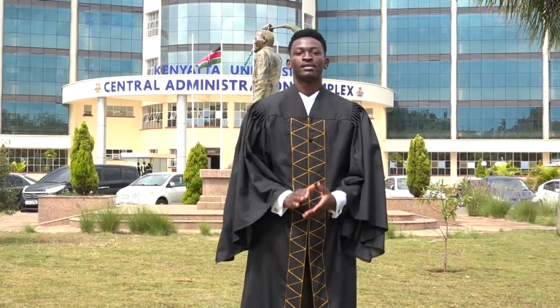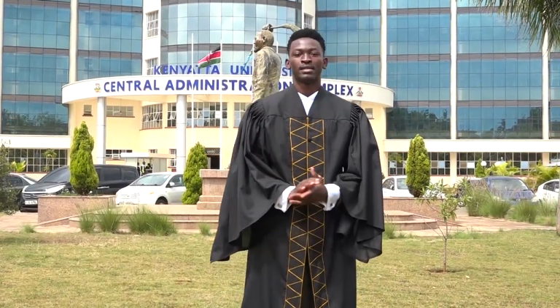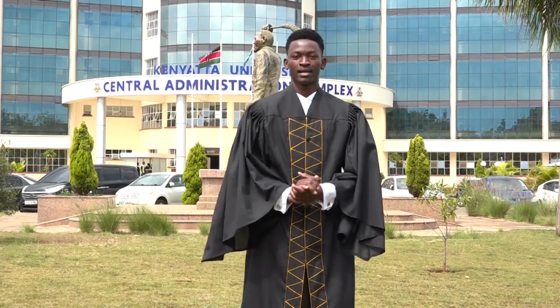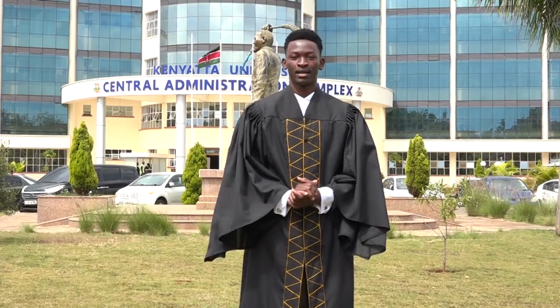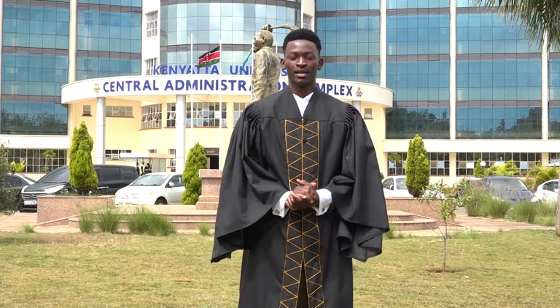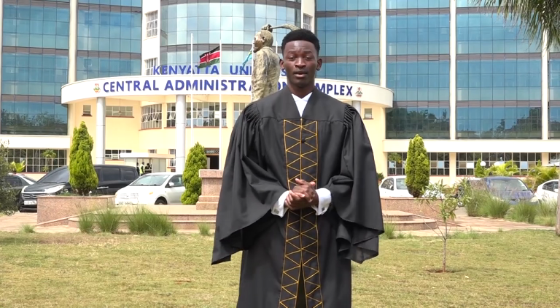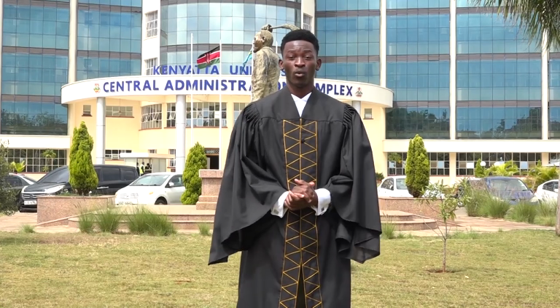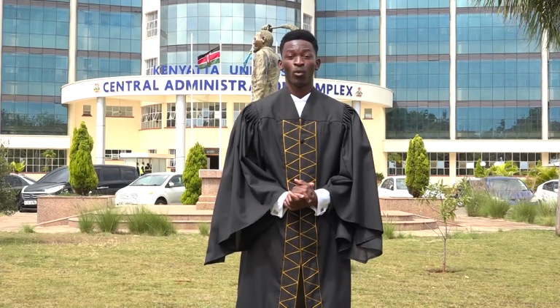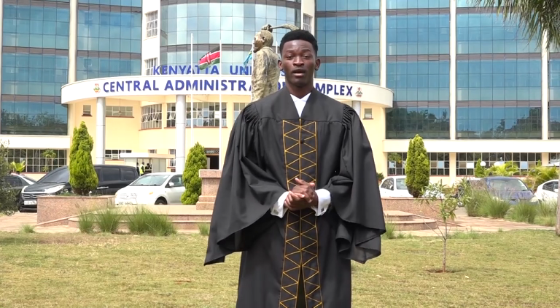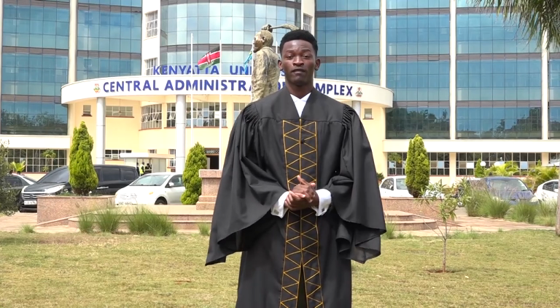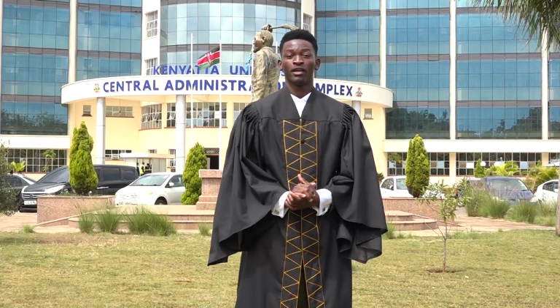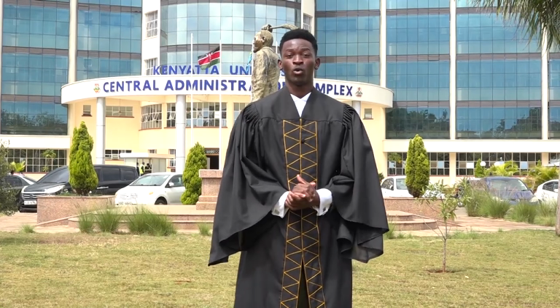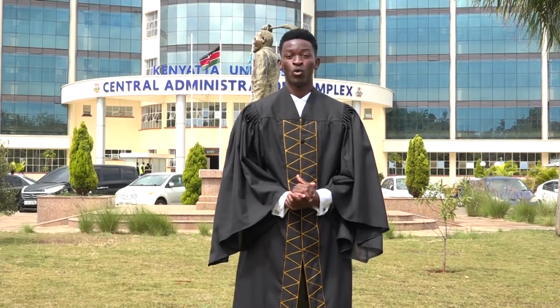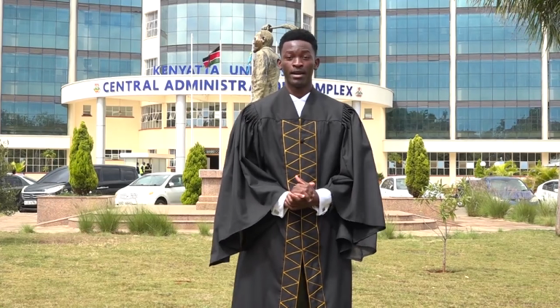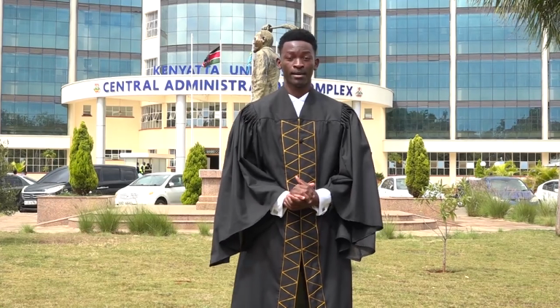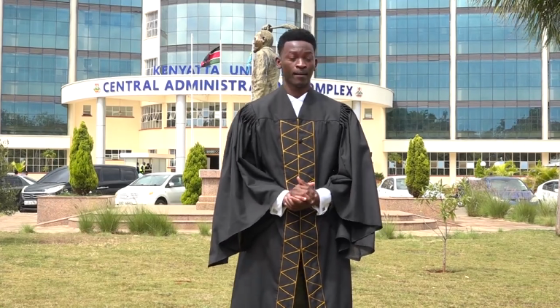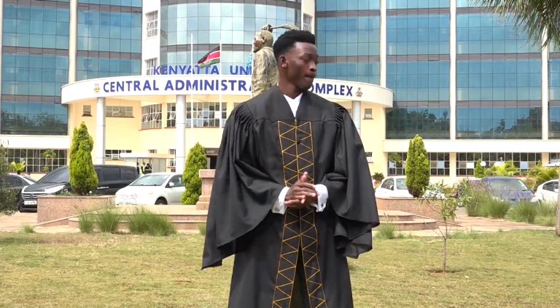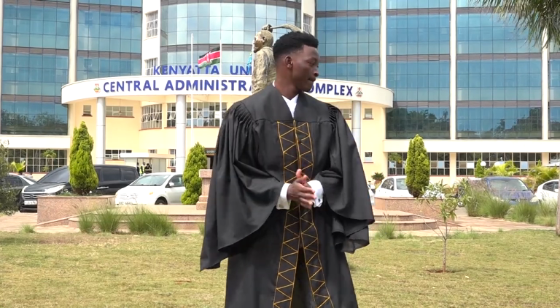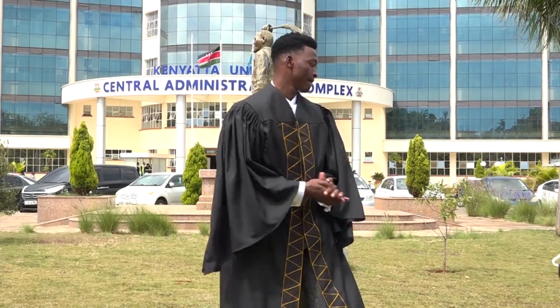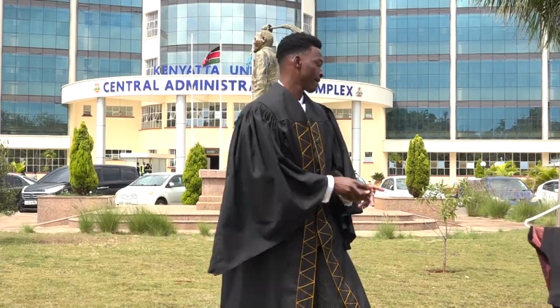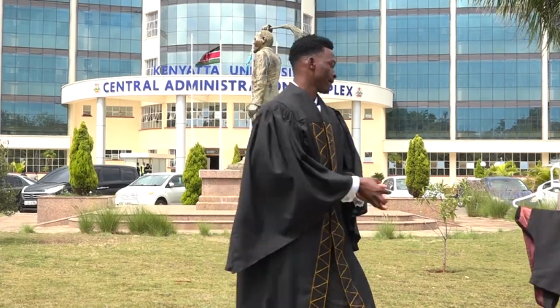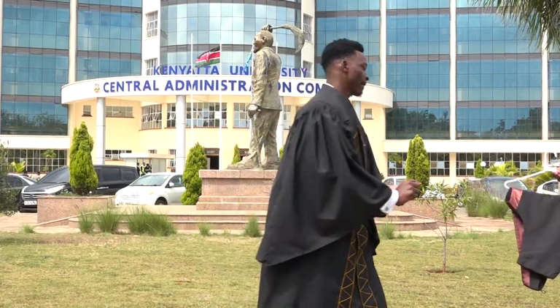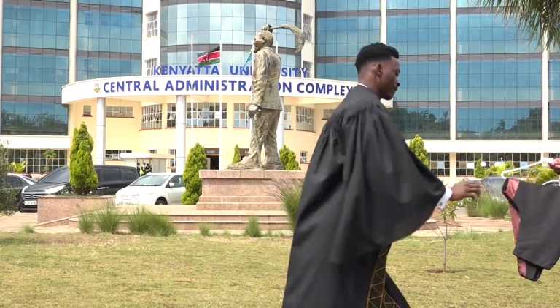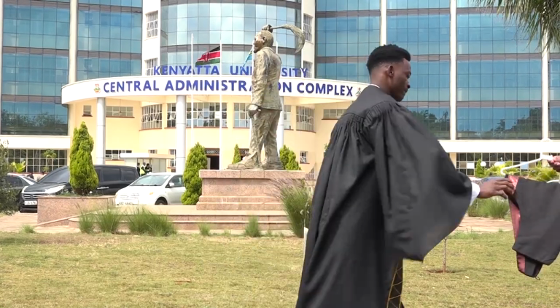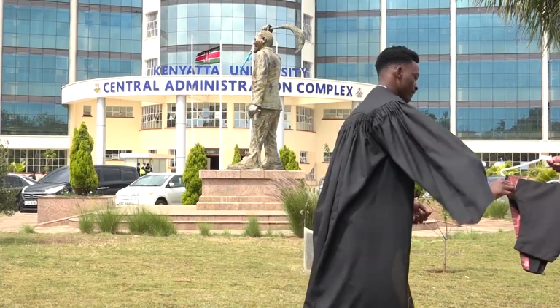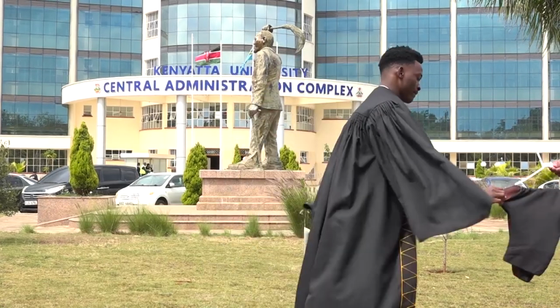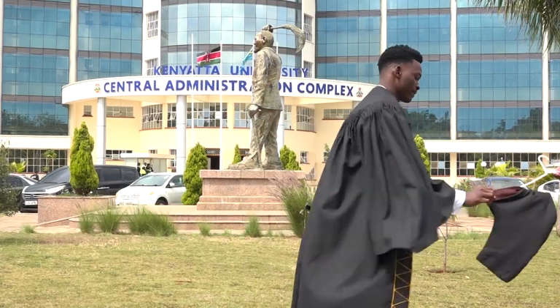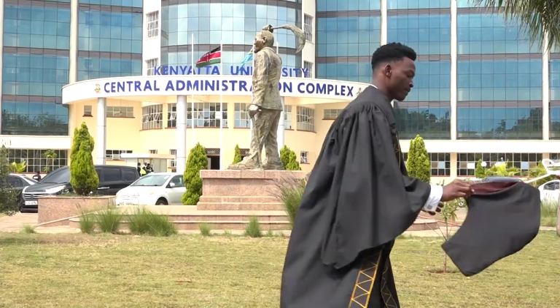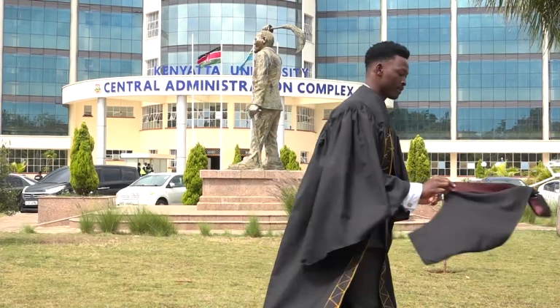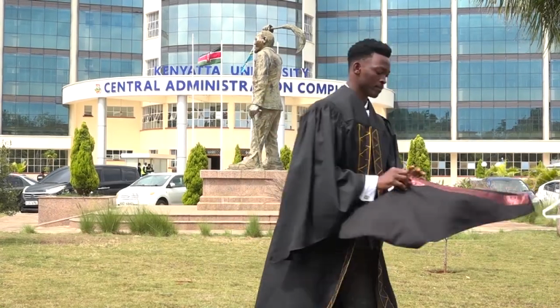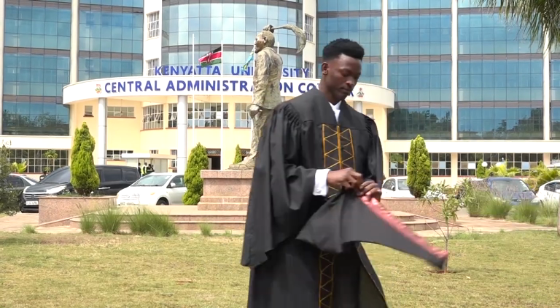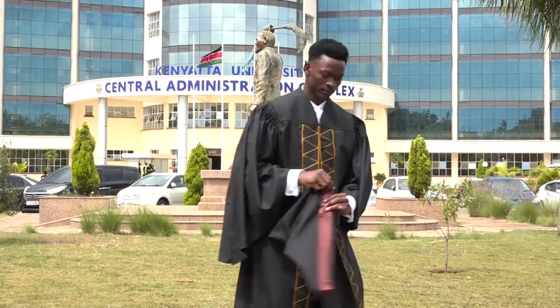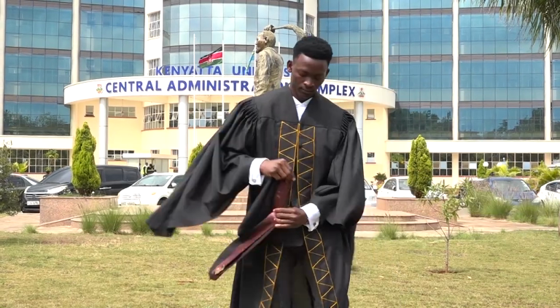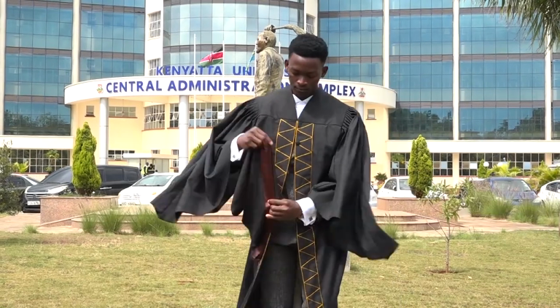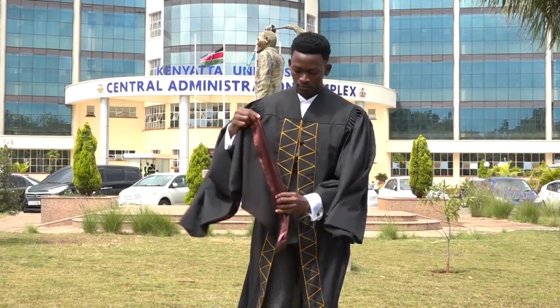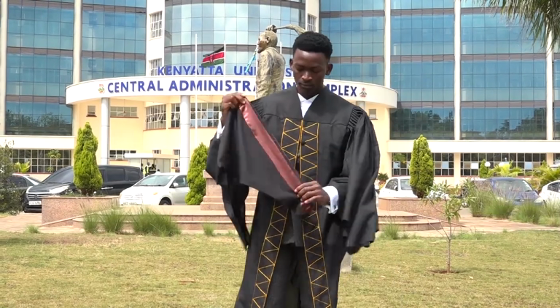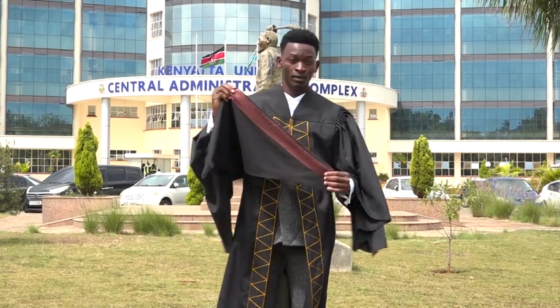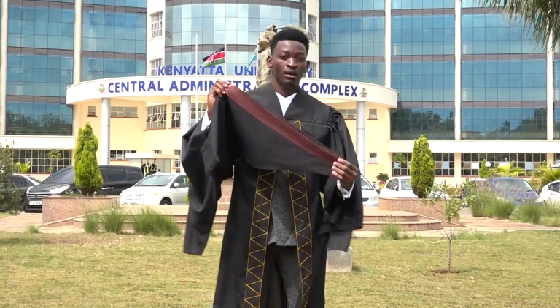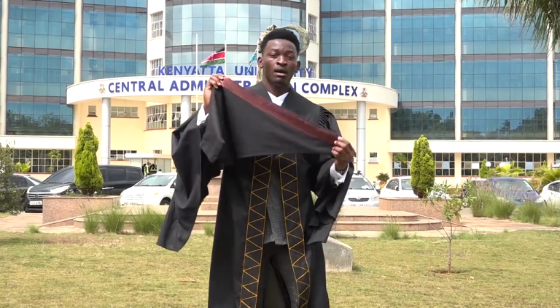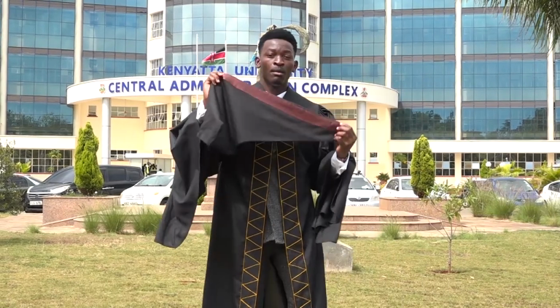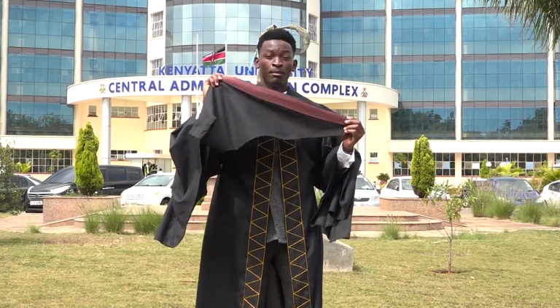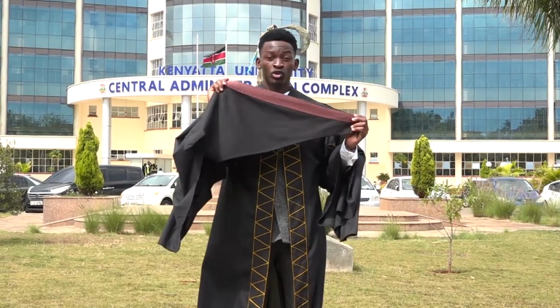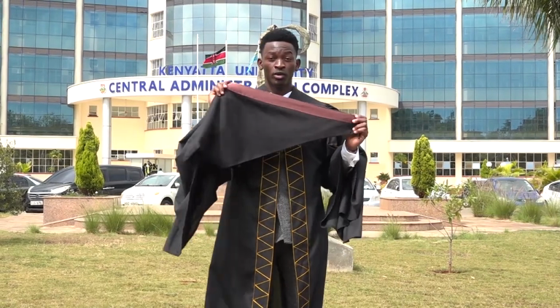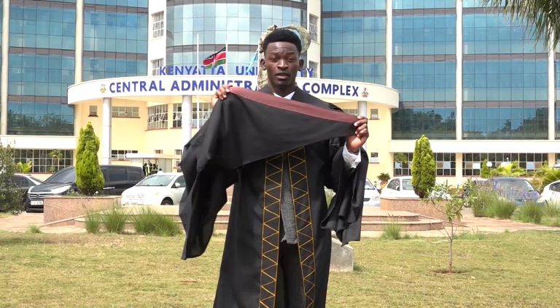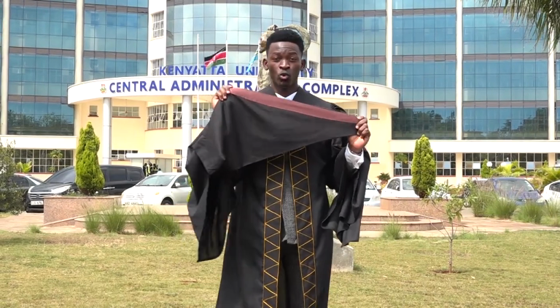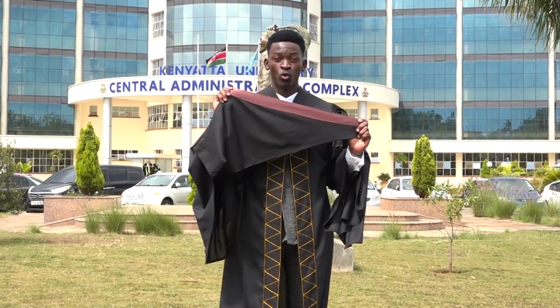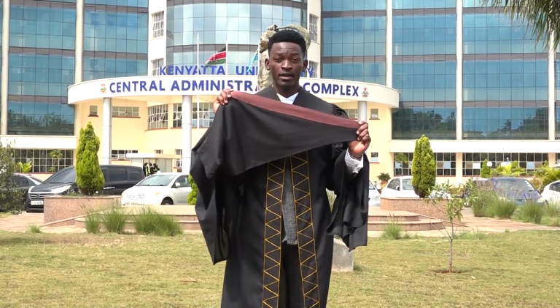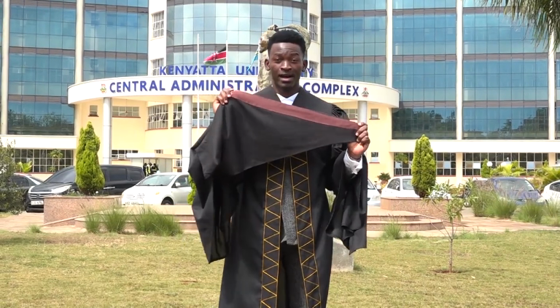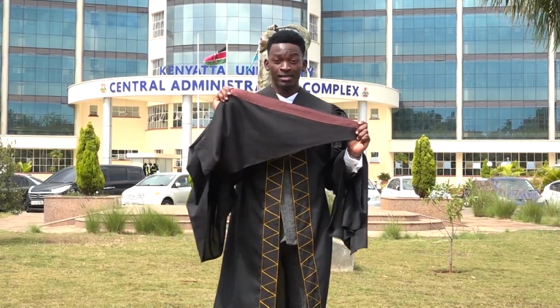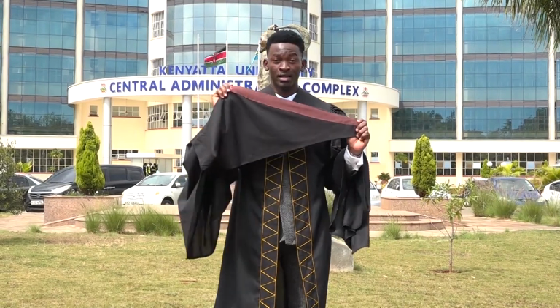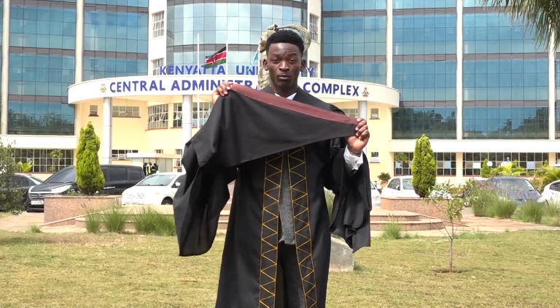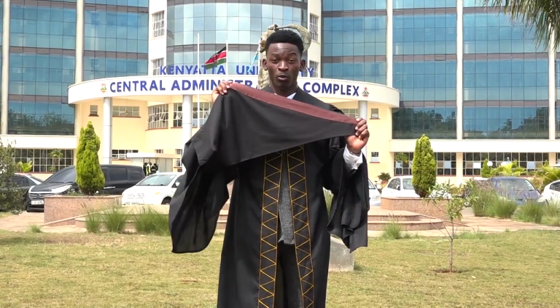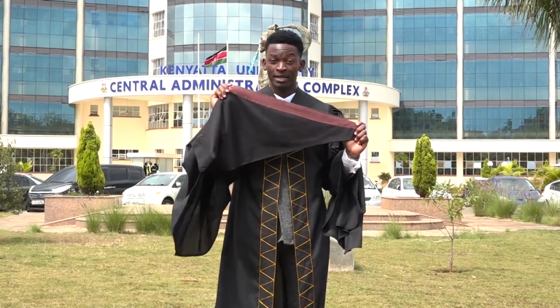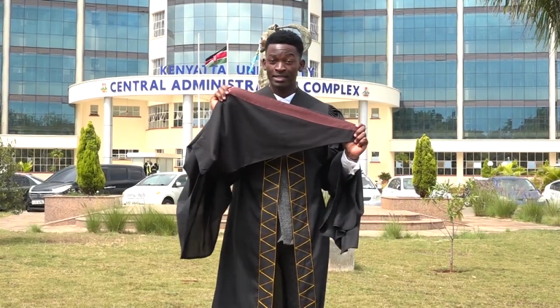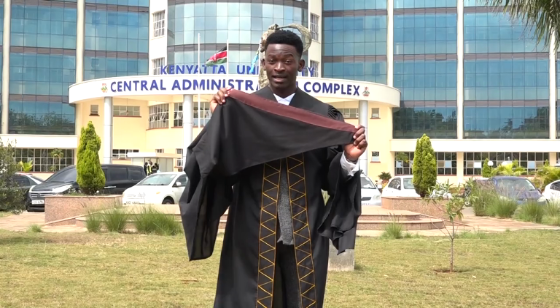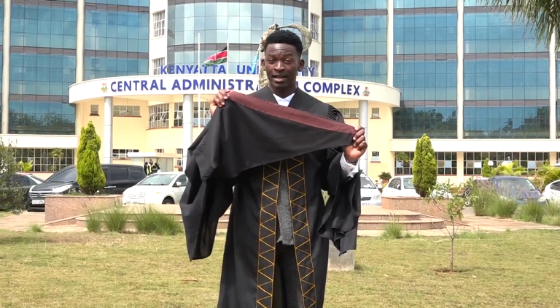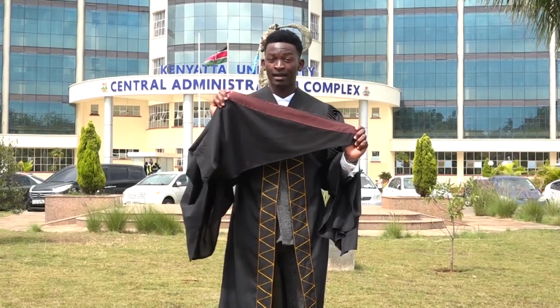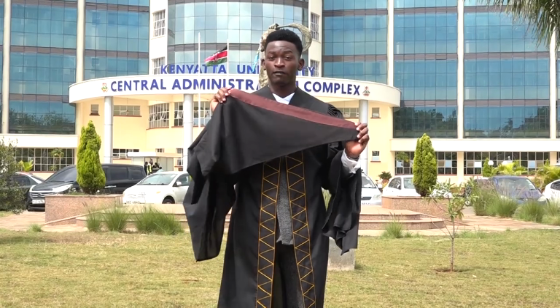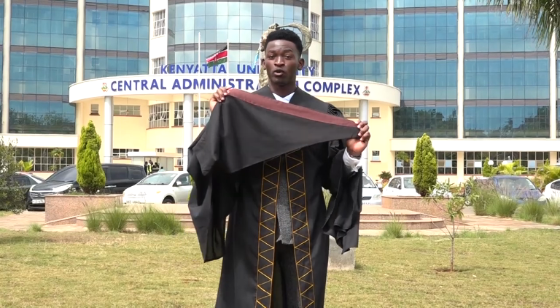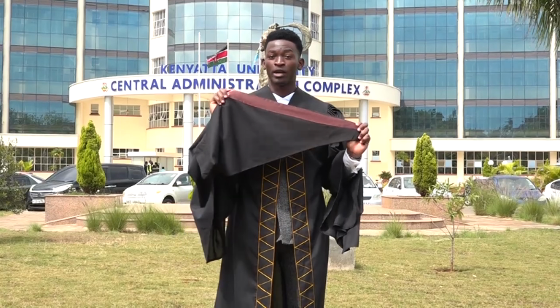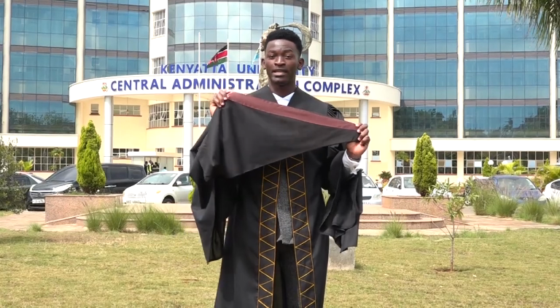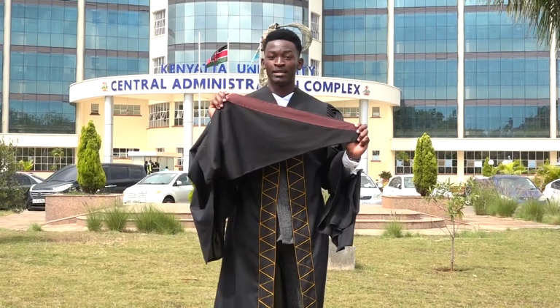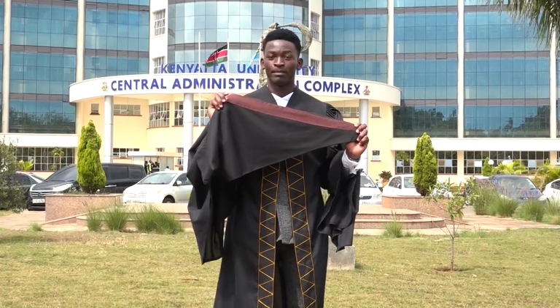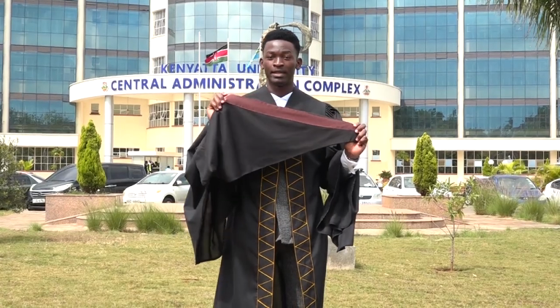Secondly, we have the hood. Make sure the hood has the appropriate color for your discipline.